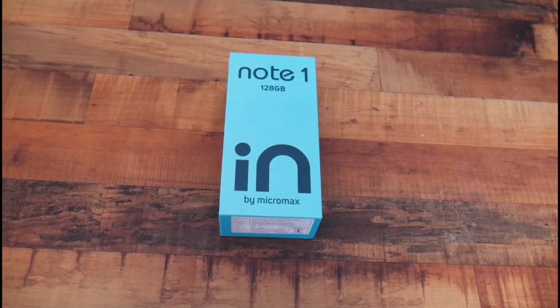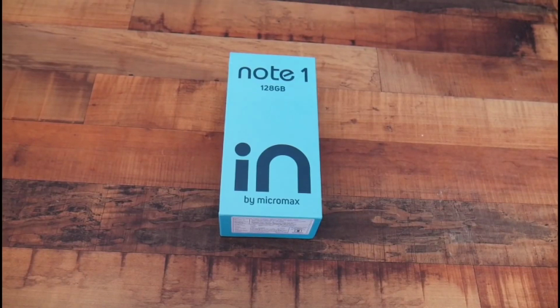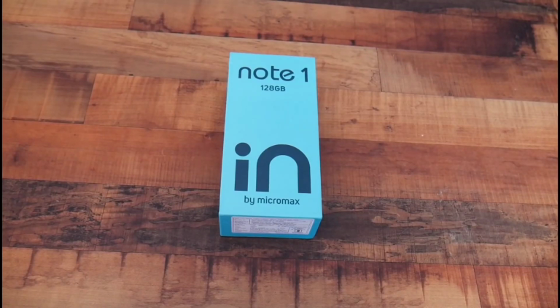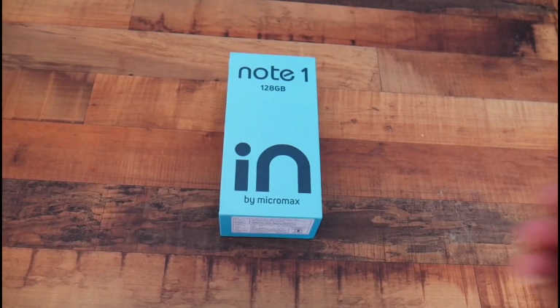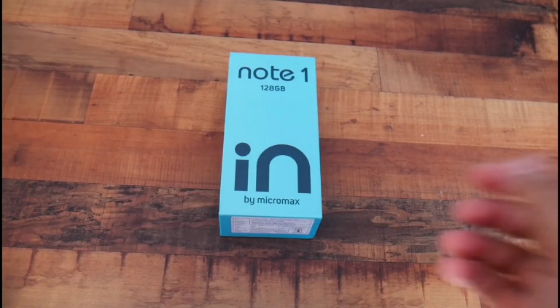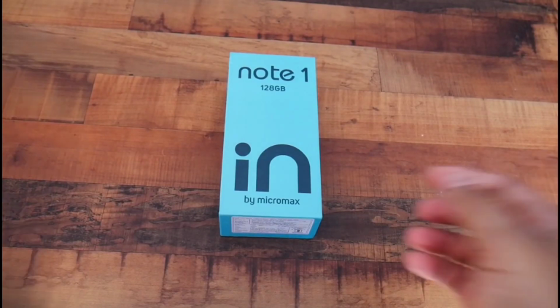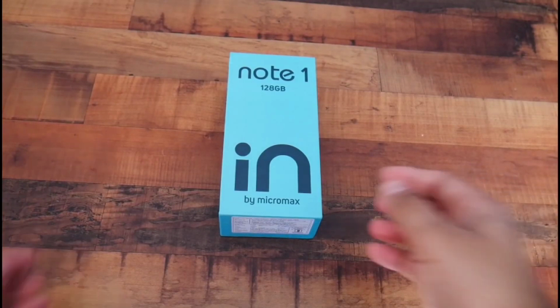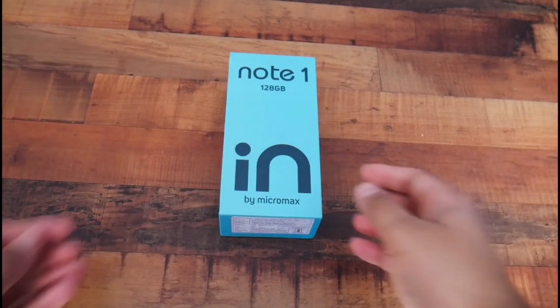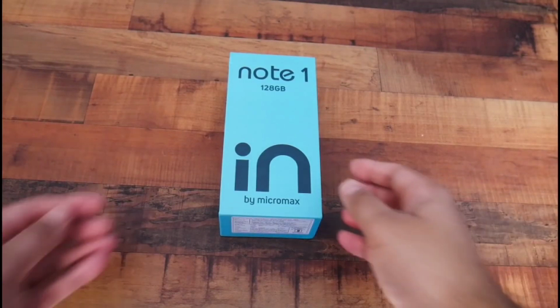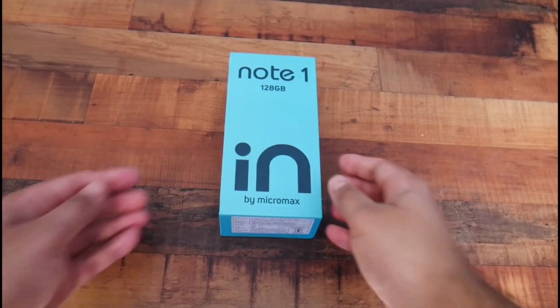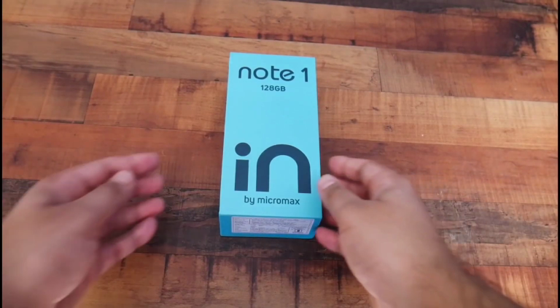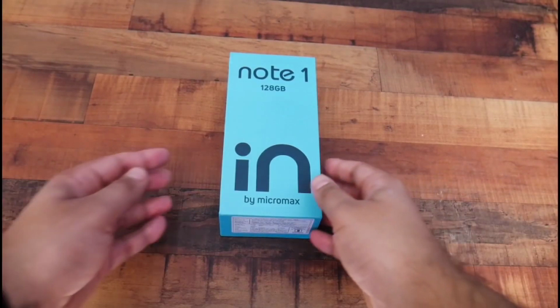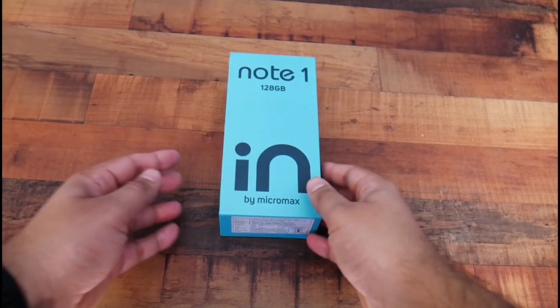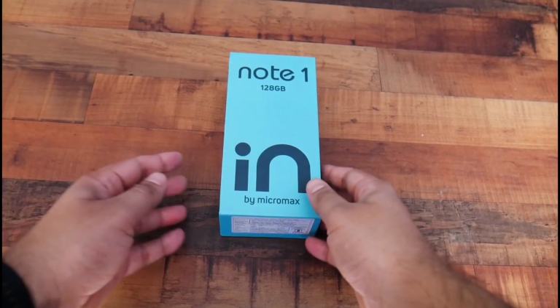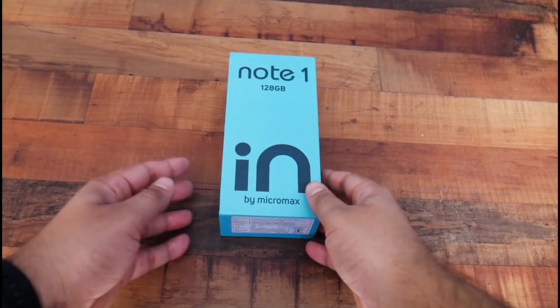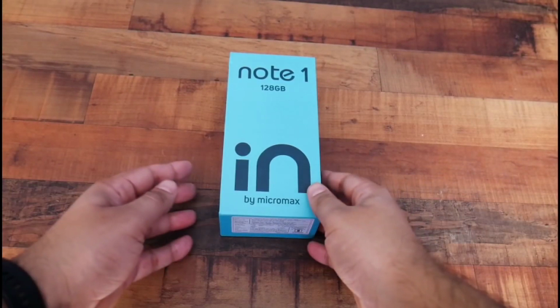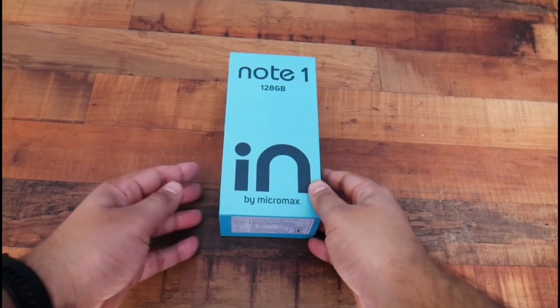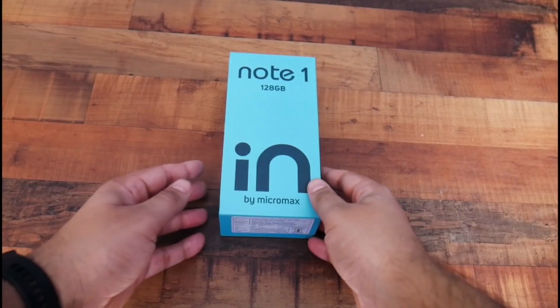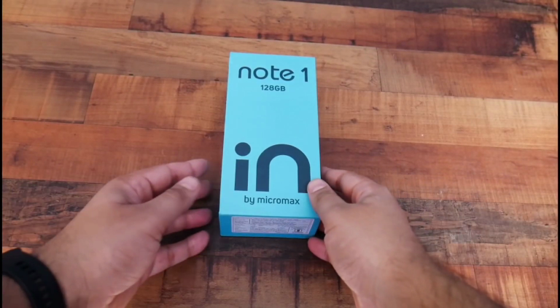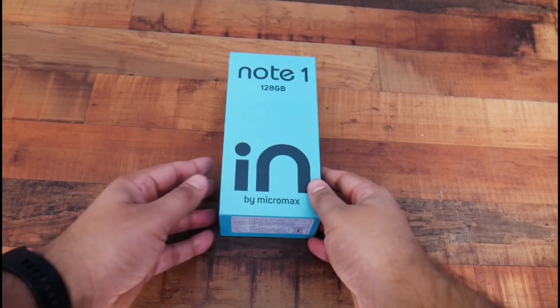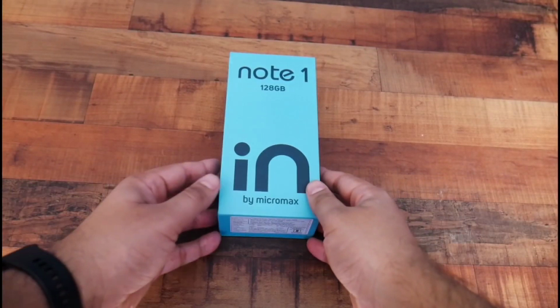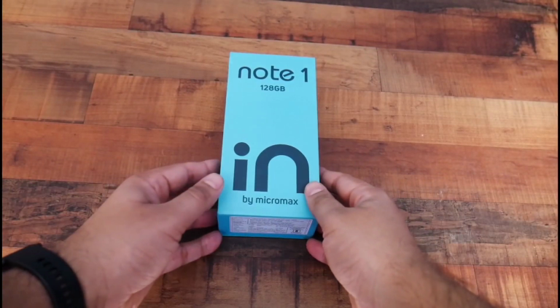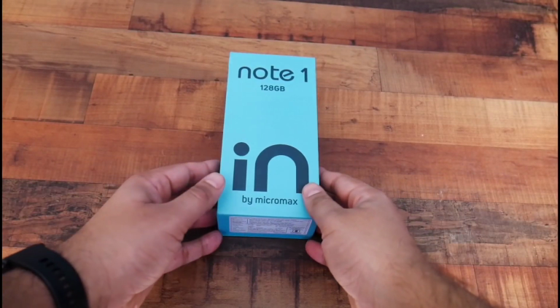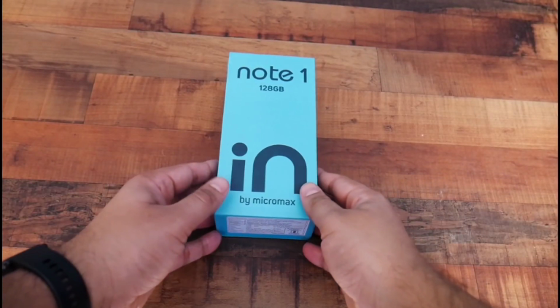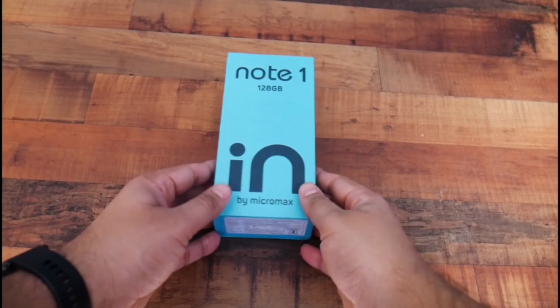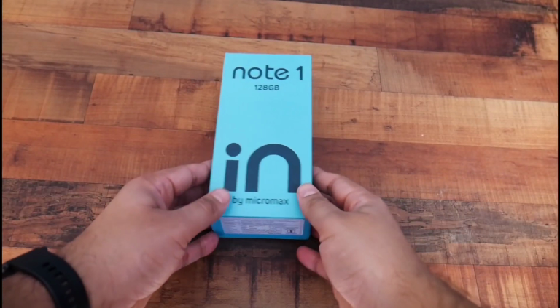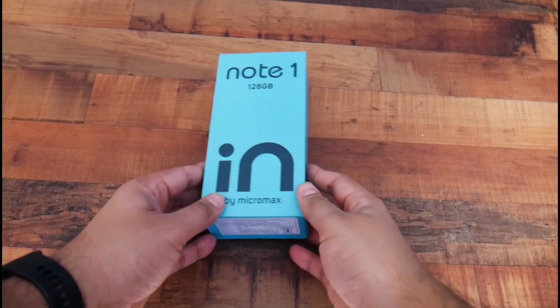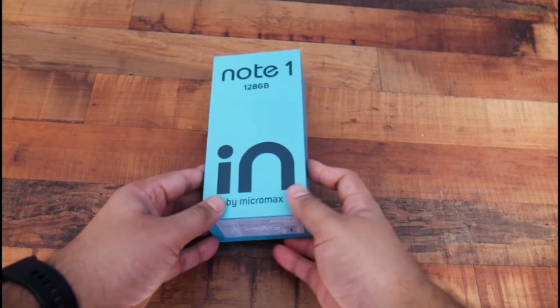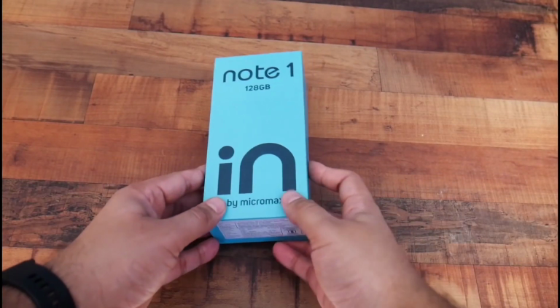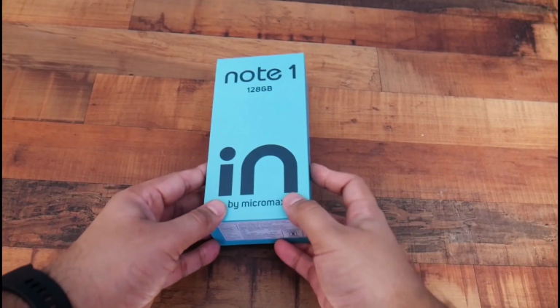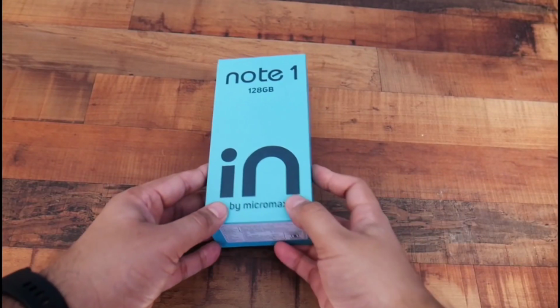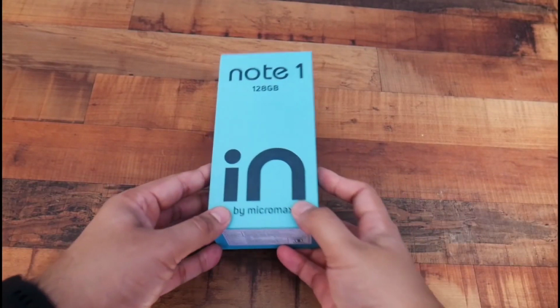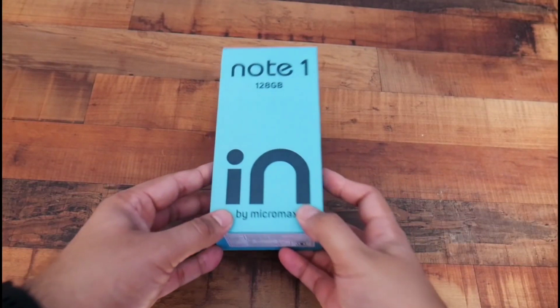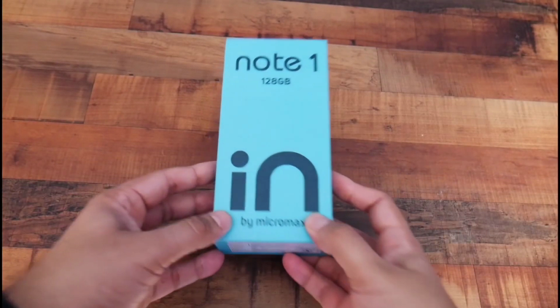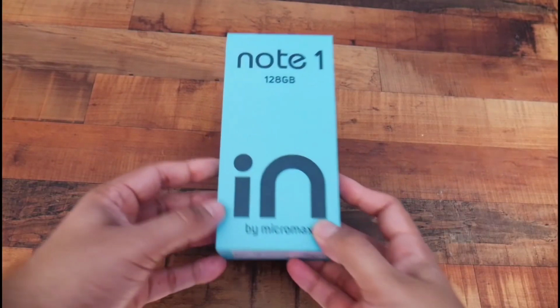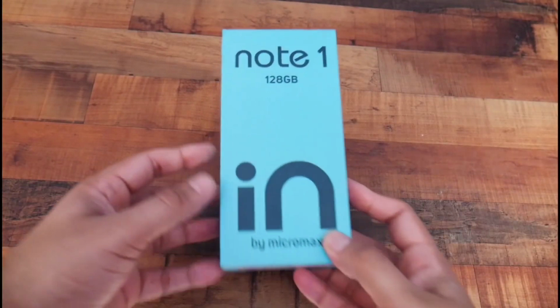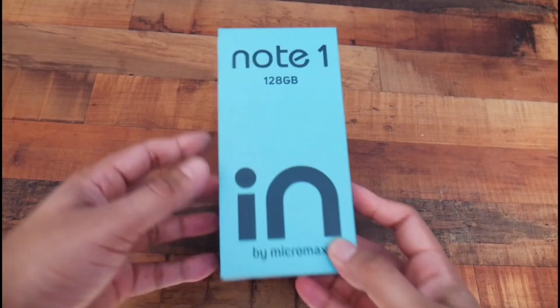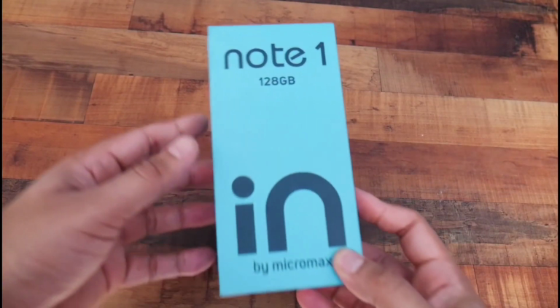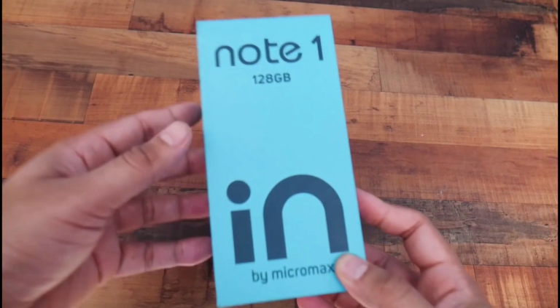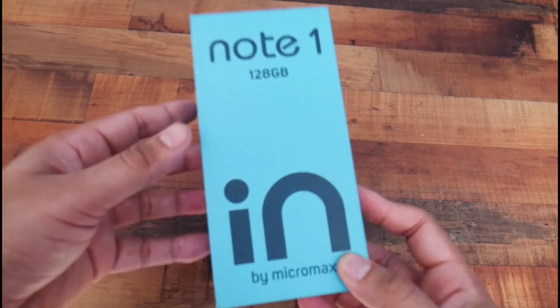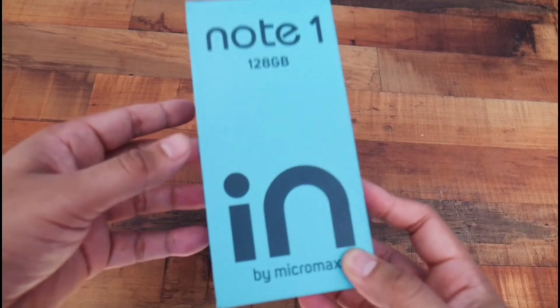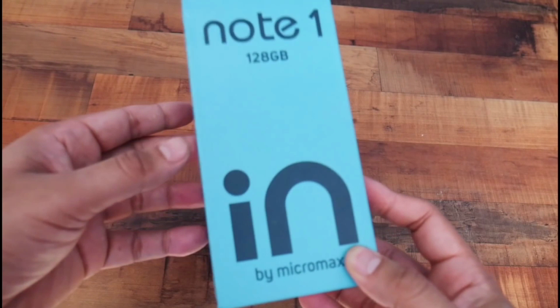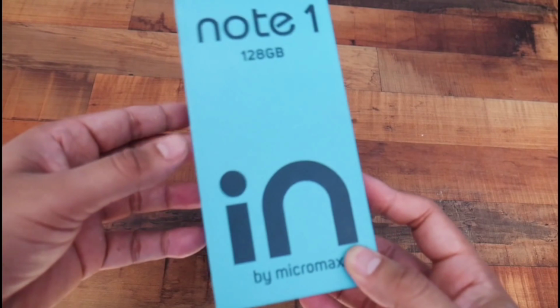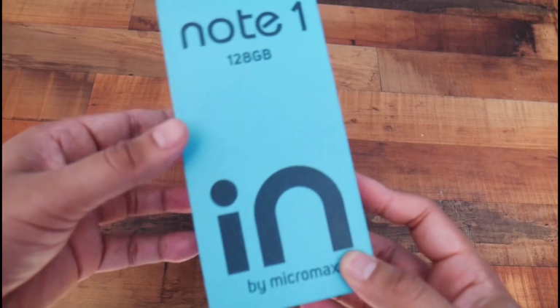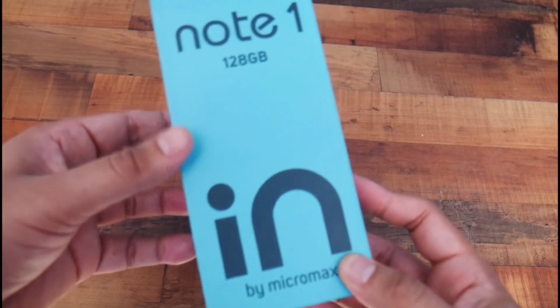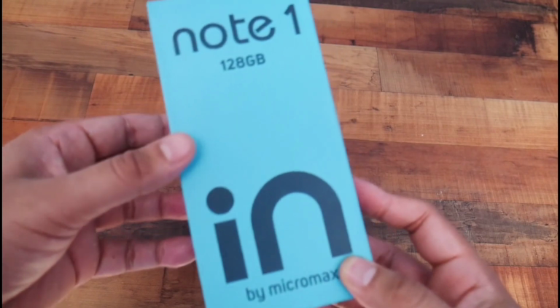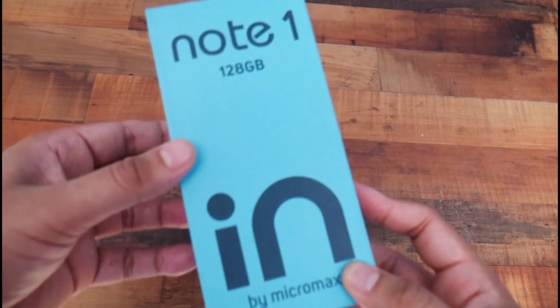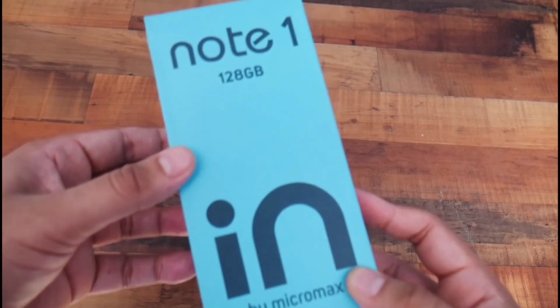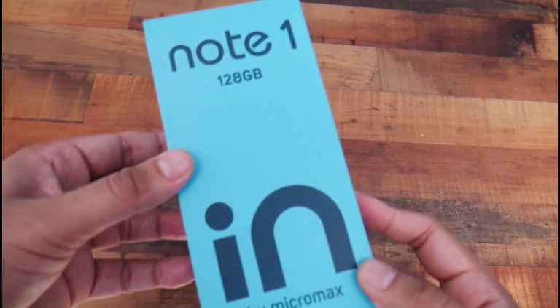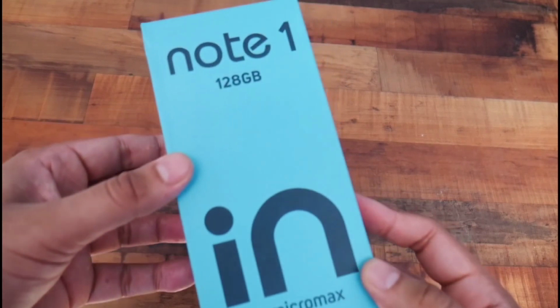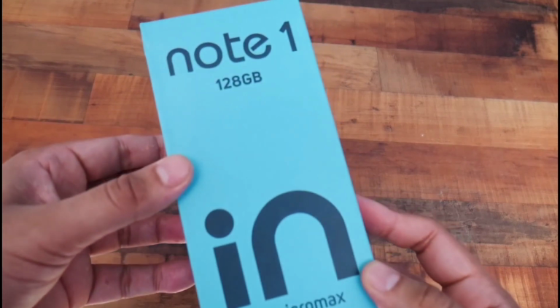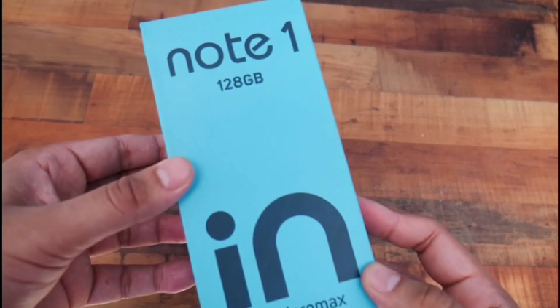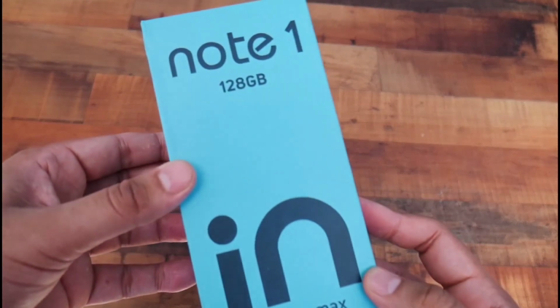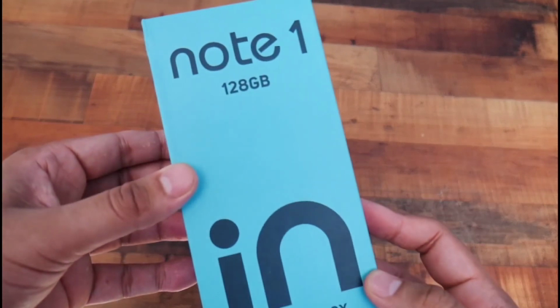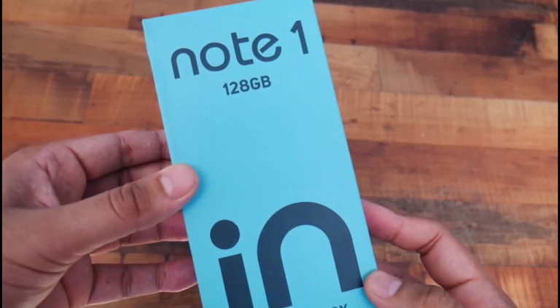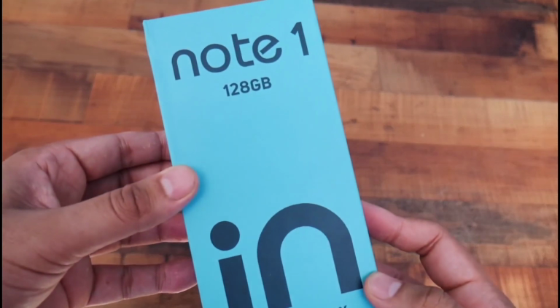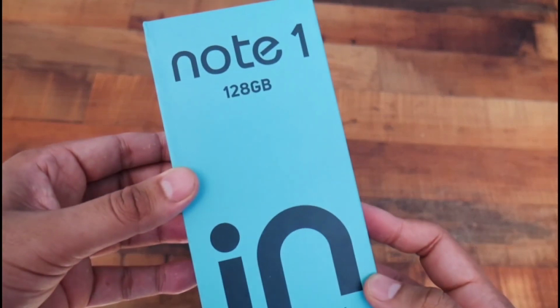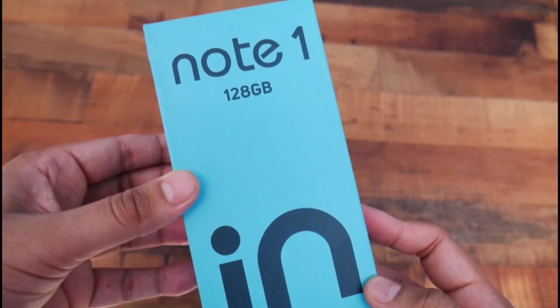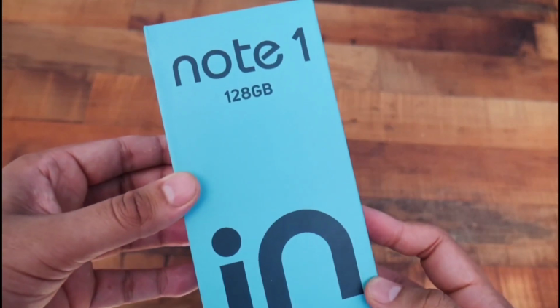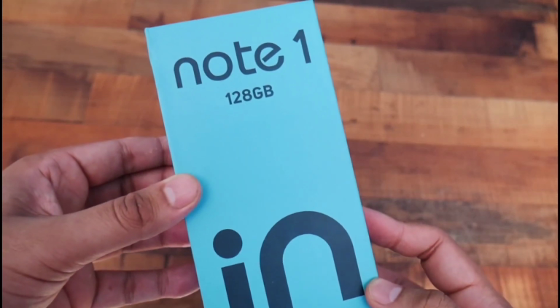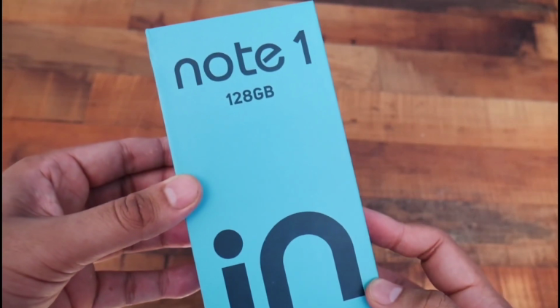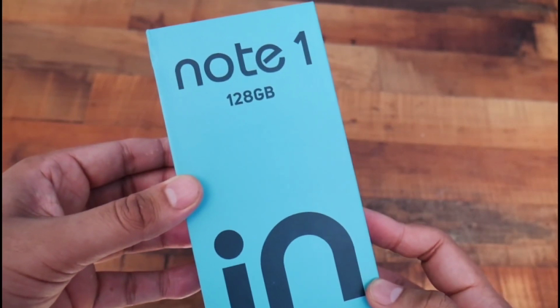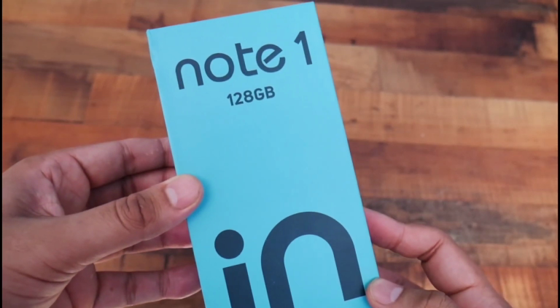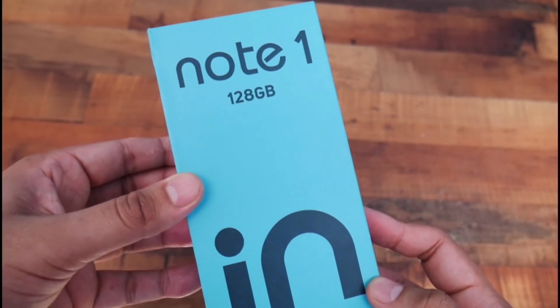Hello everyone, Namaskara. This is the Micromax In Note 1 brand new smartphone review.